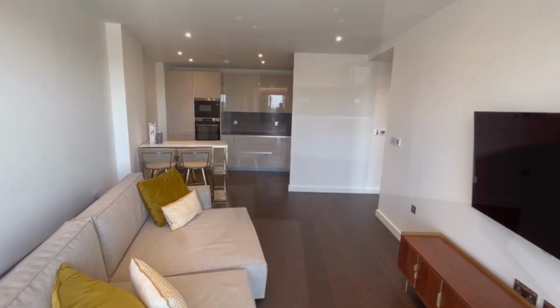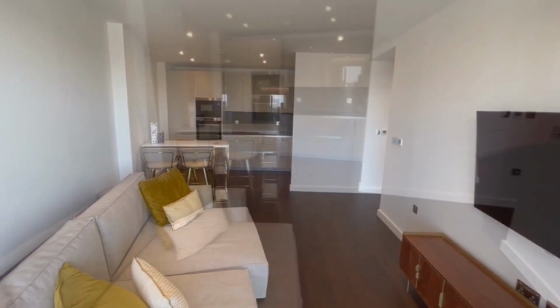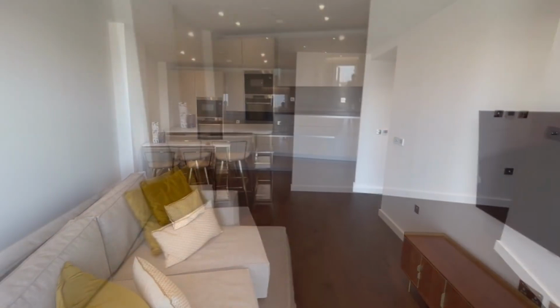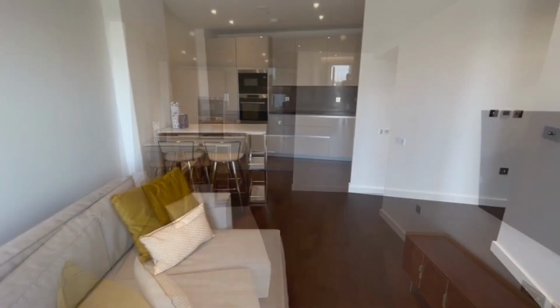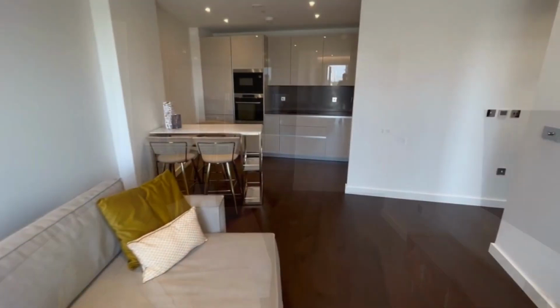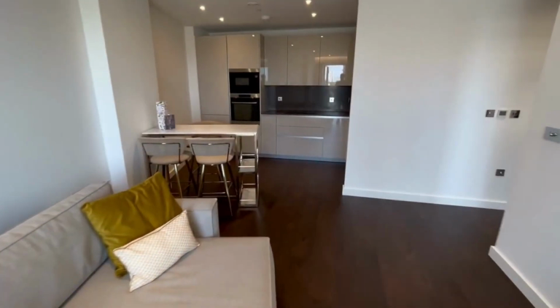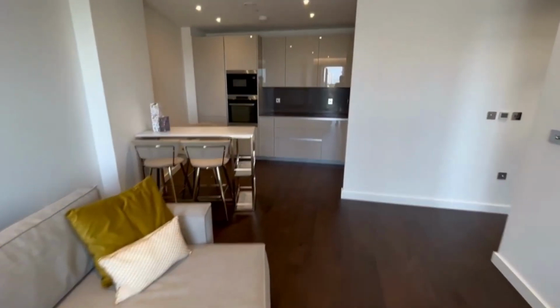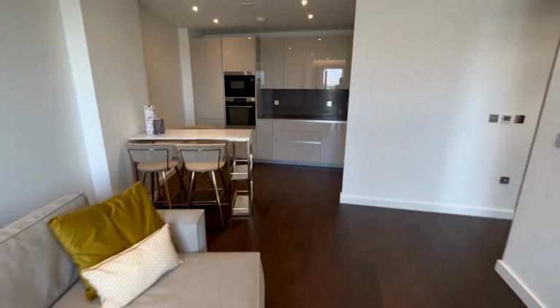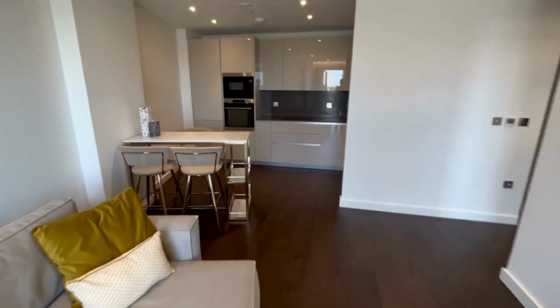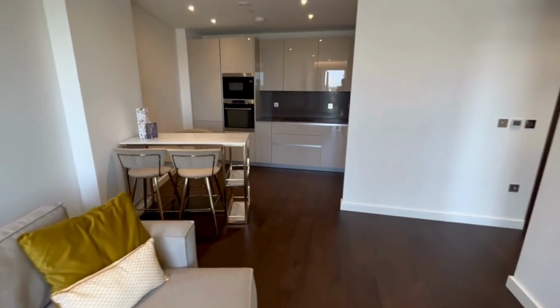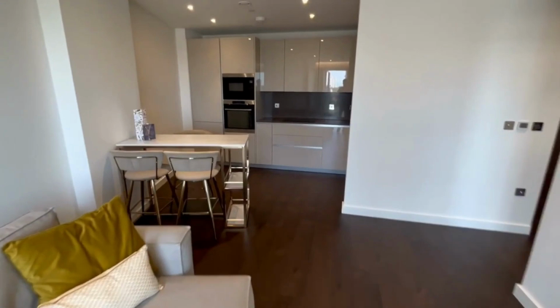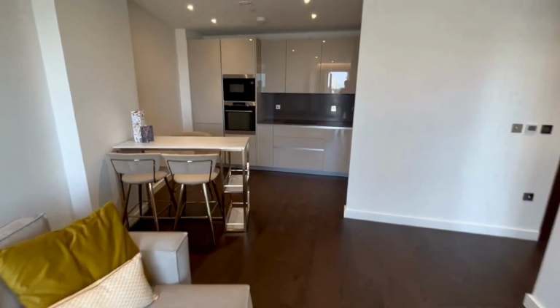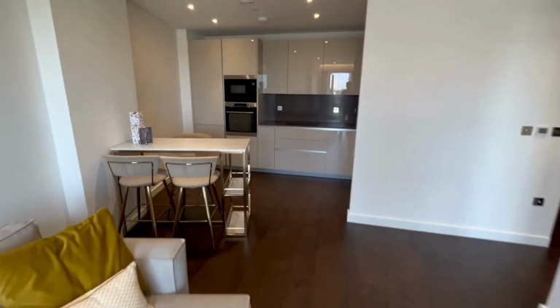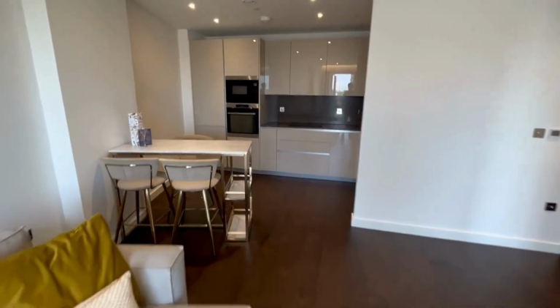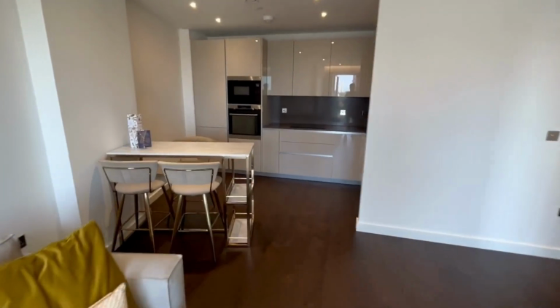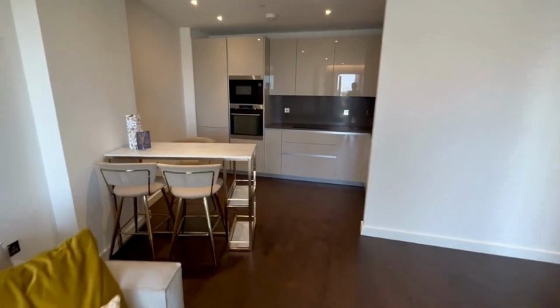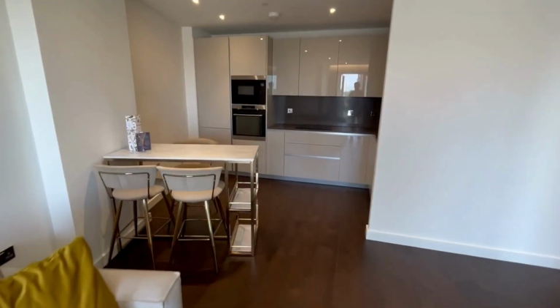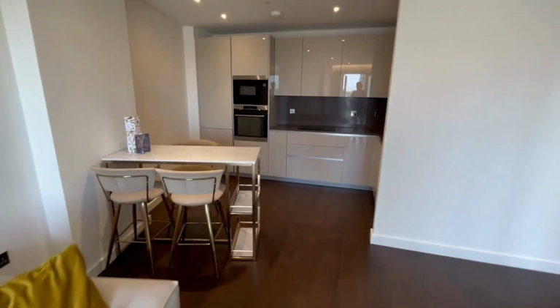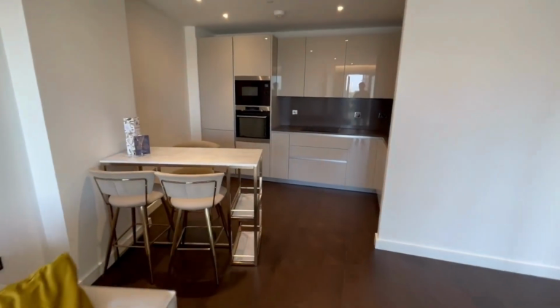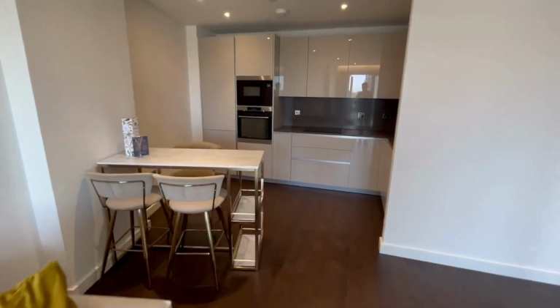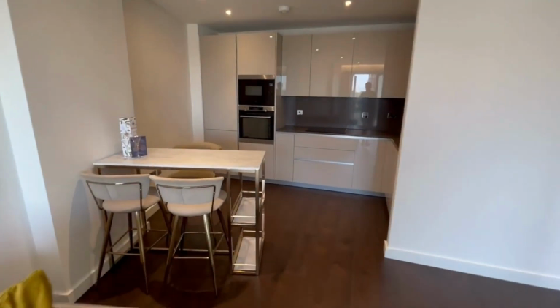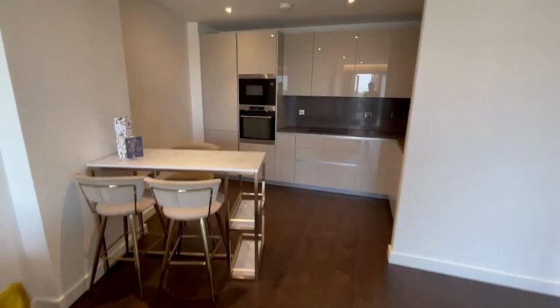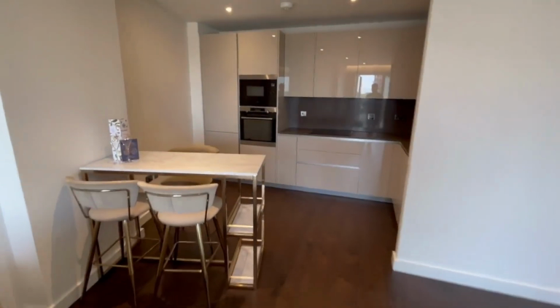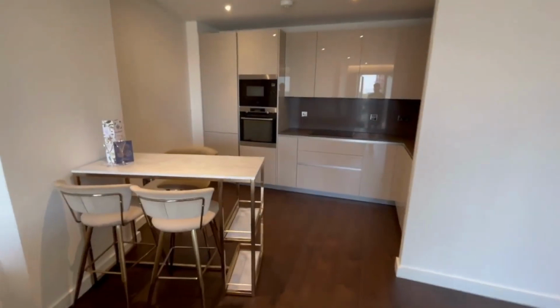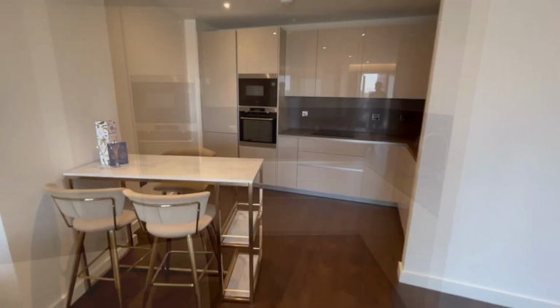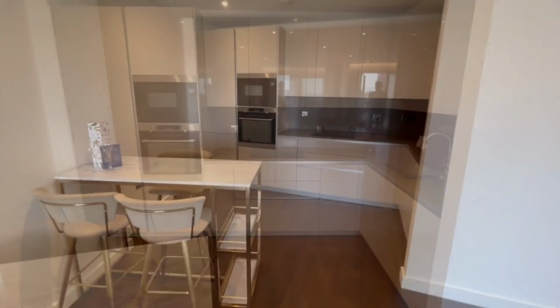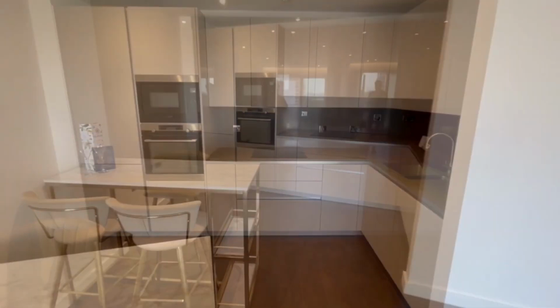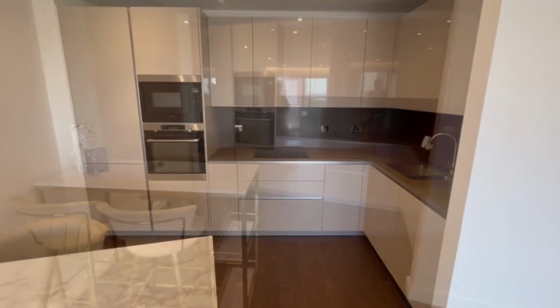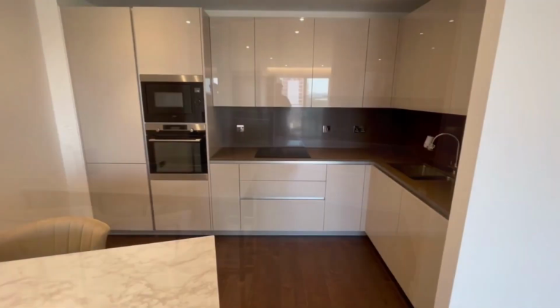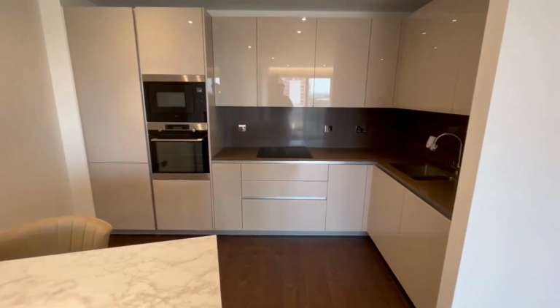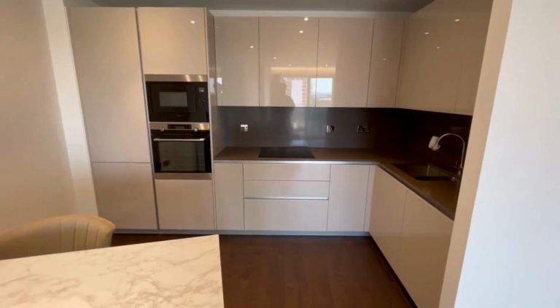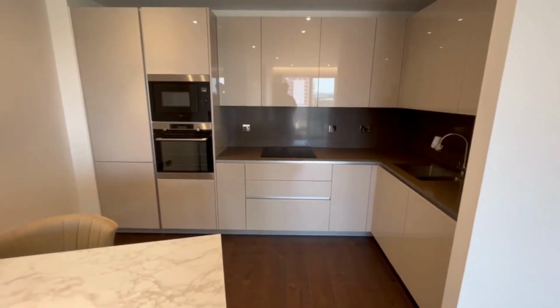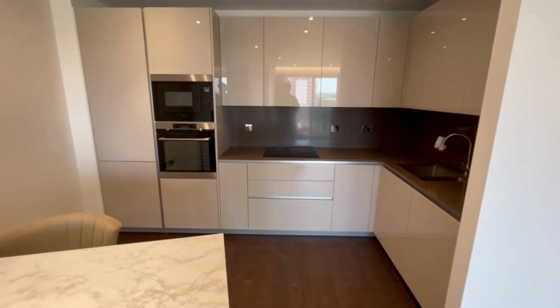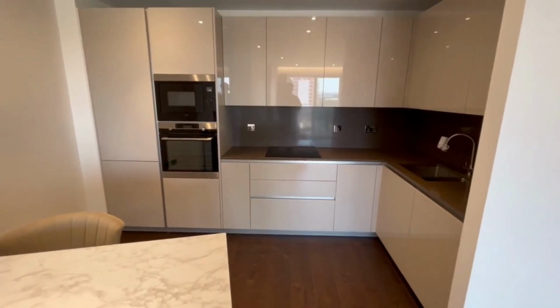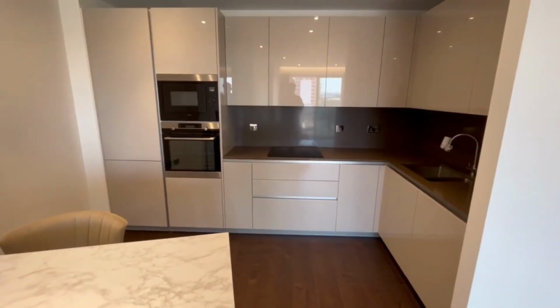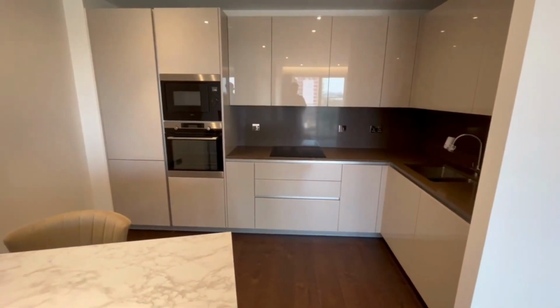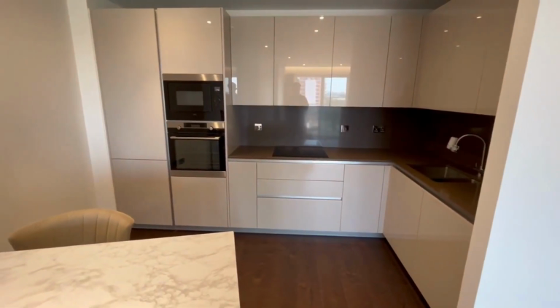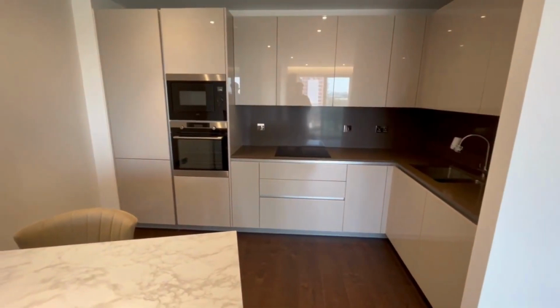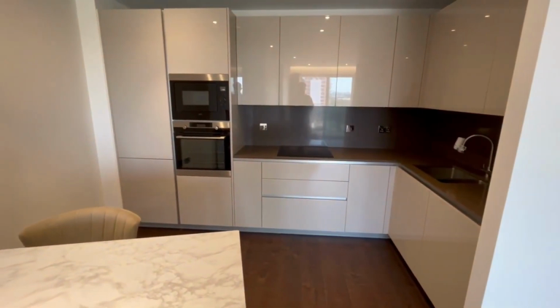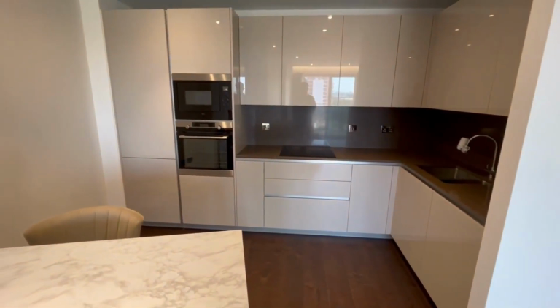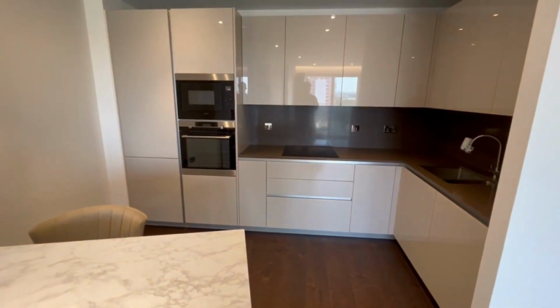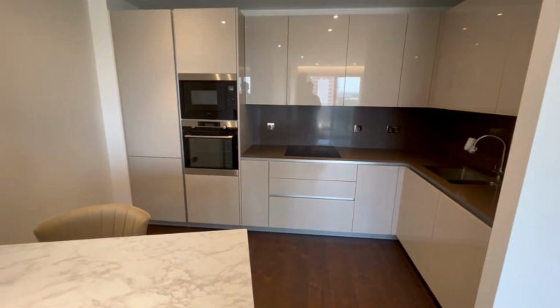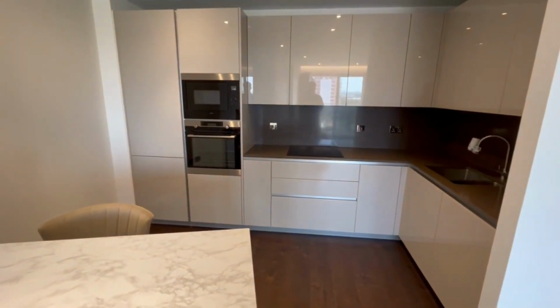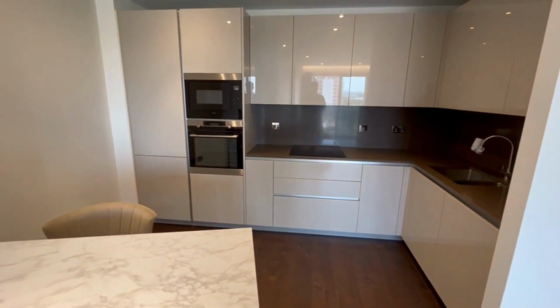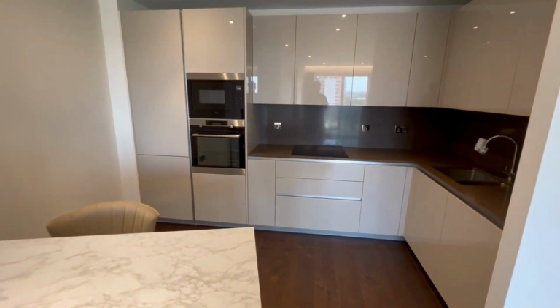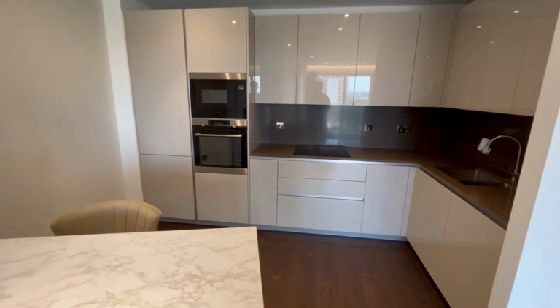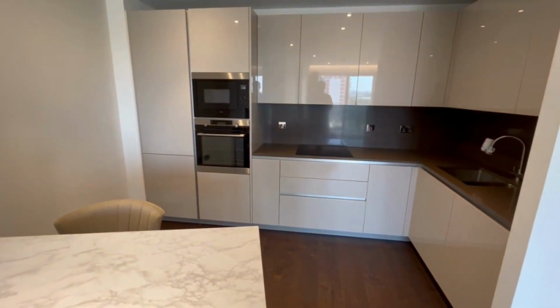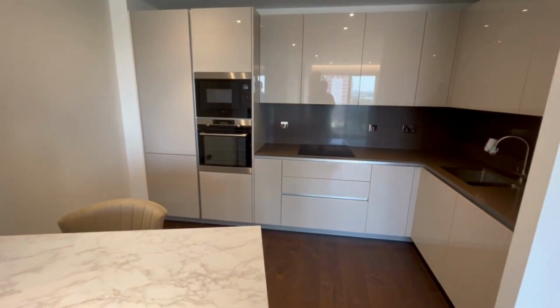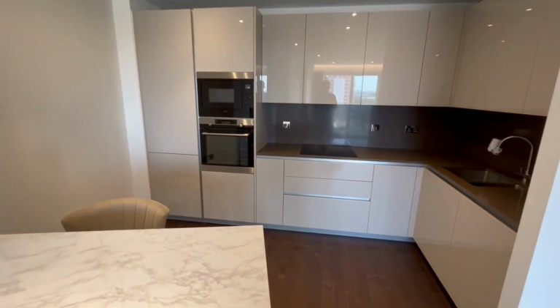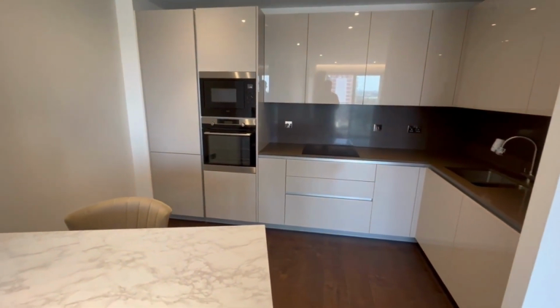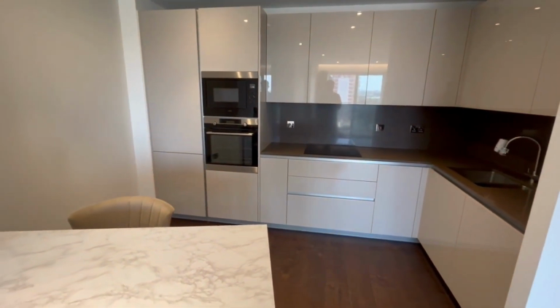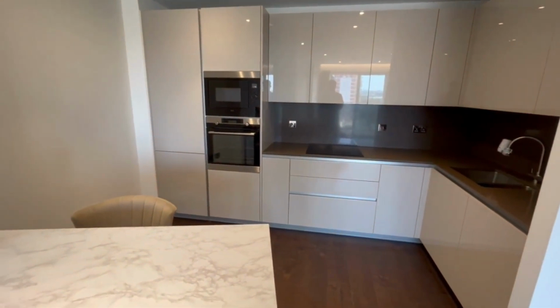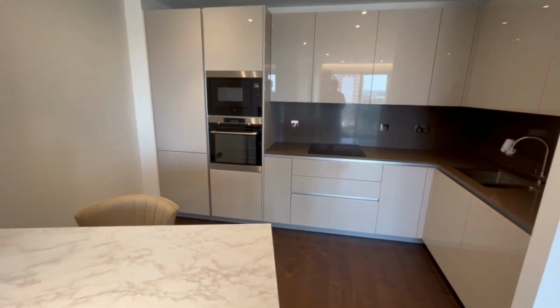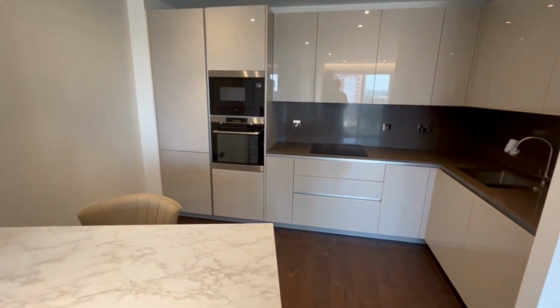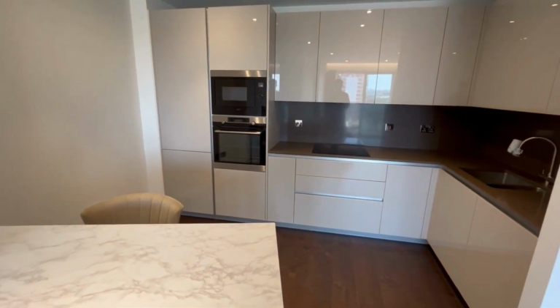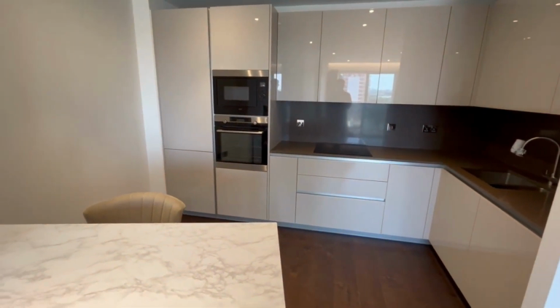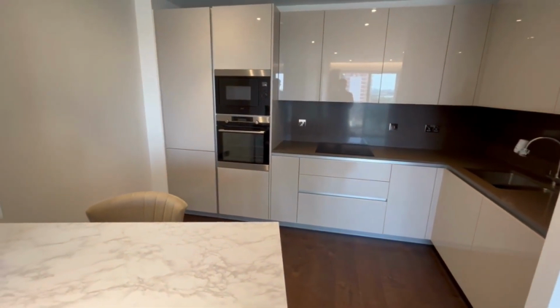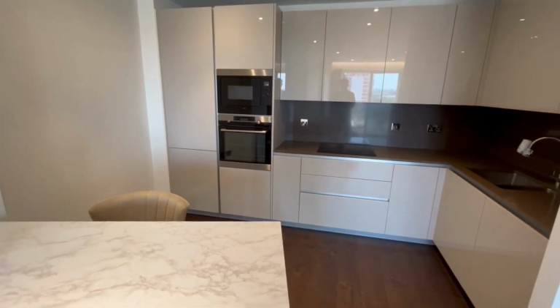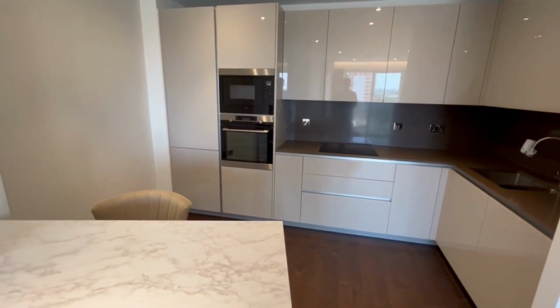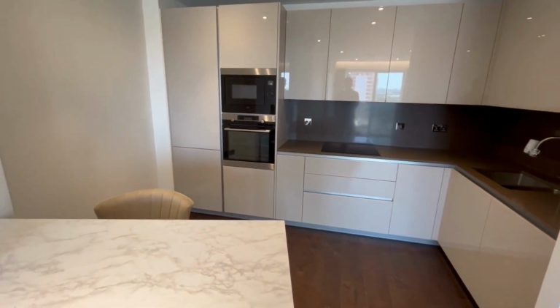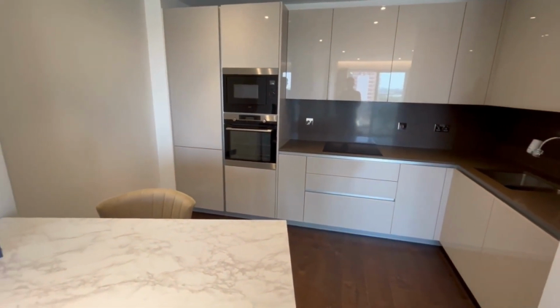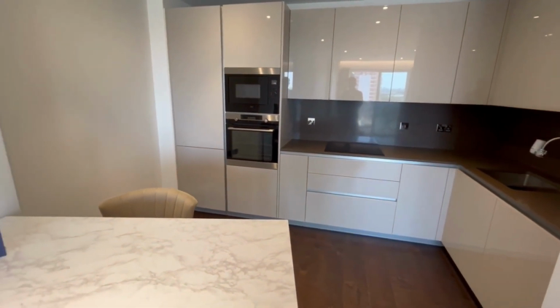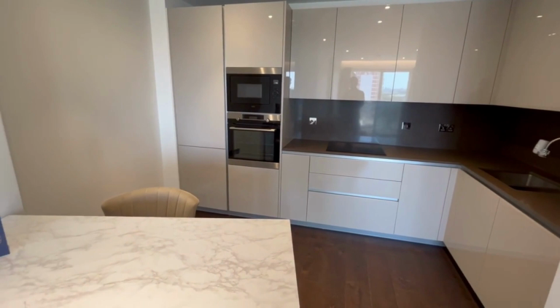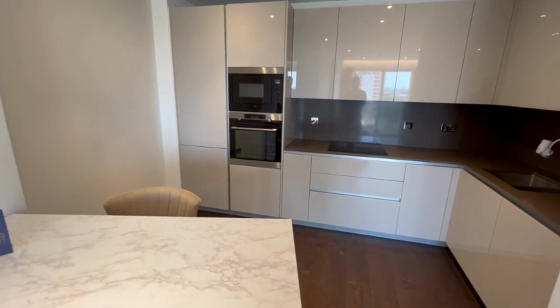There's a modern, fully integrated kitchen featuring Silestone worktops and AEG appliances.